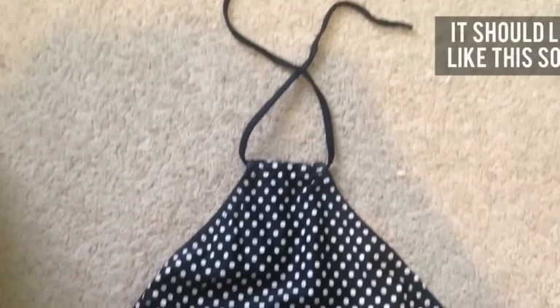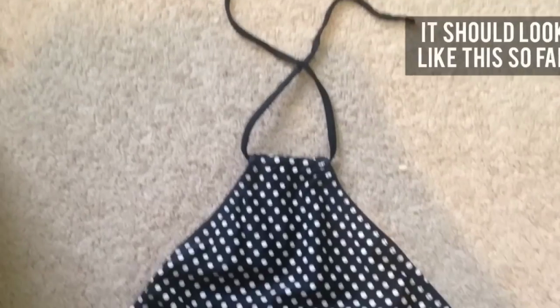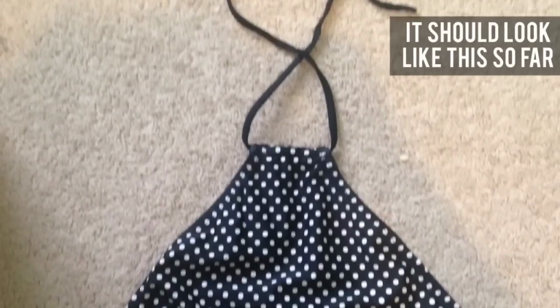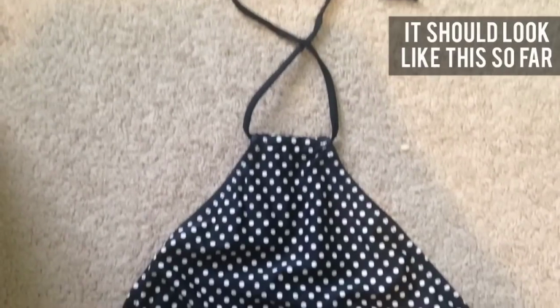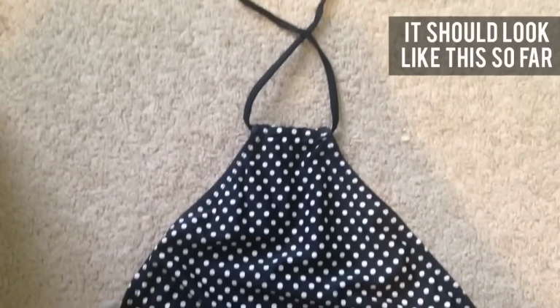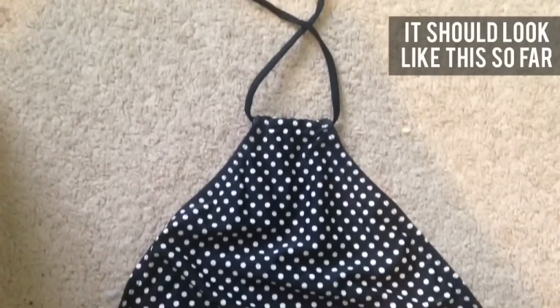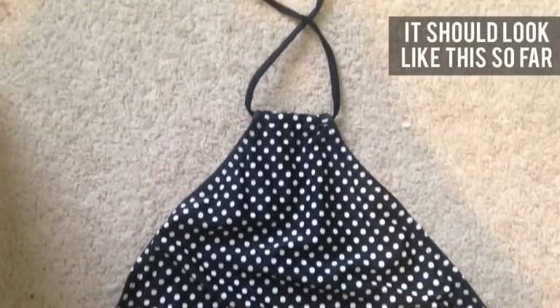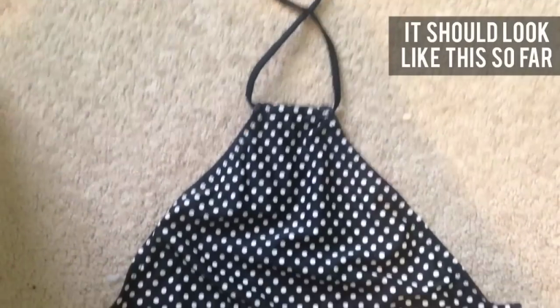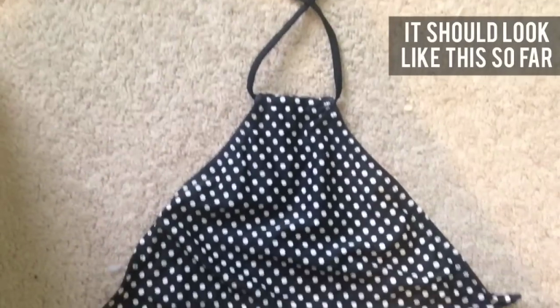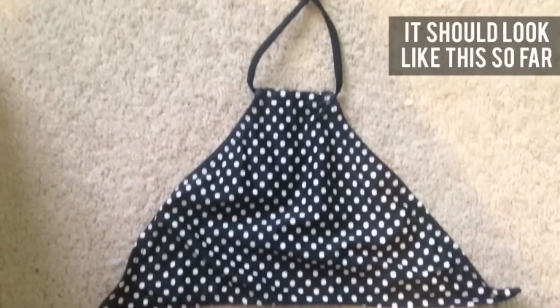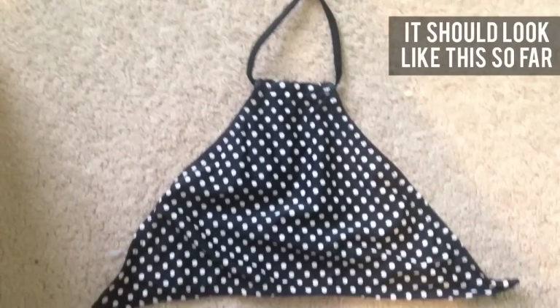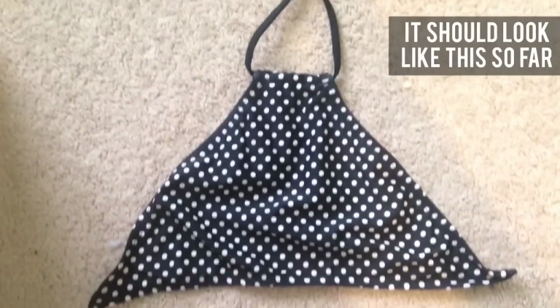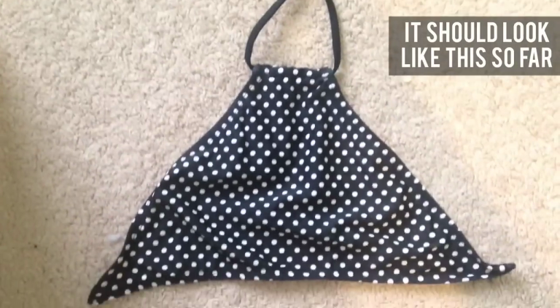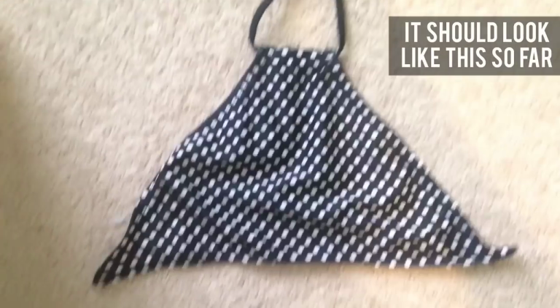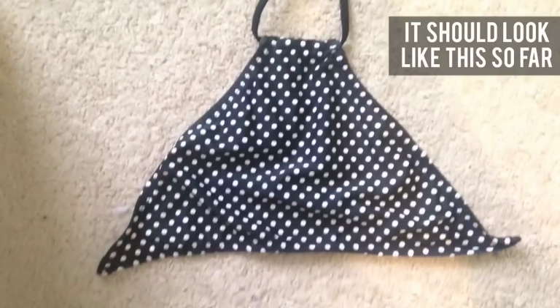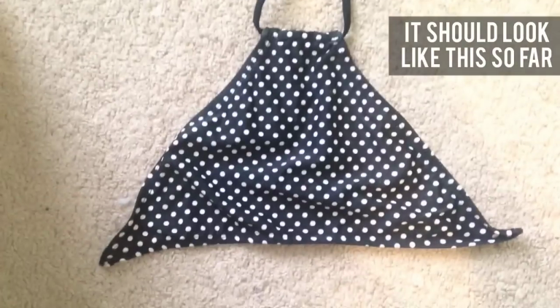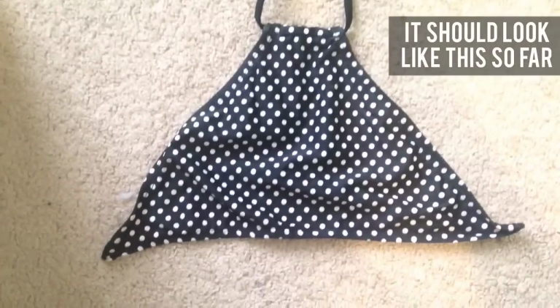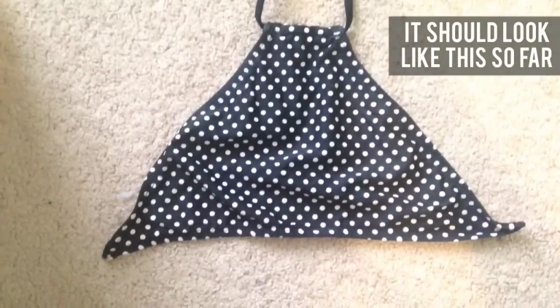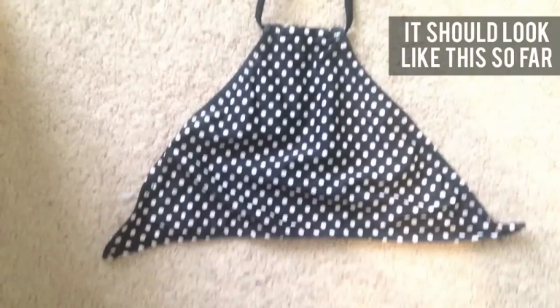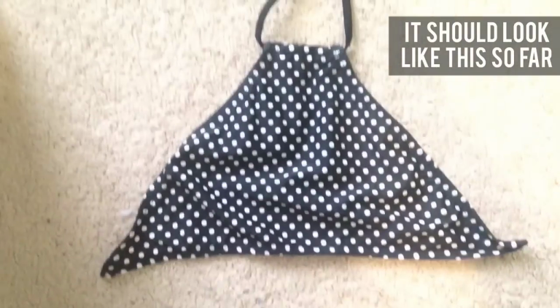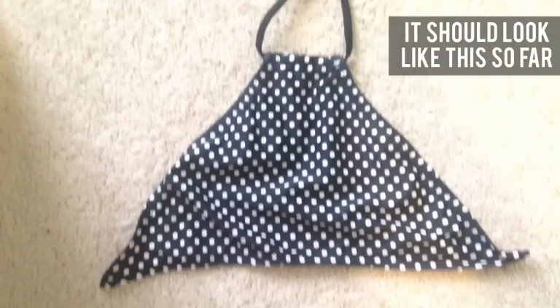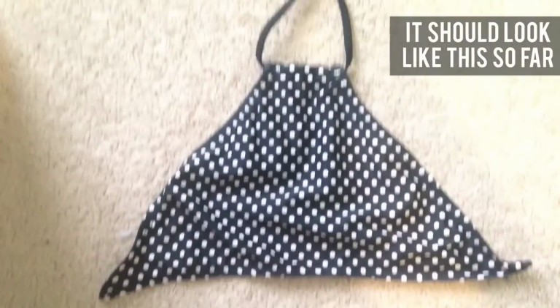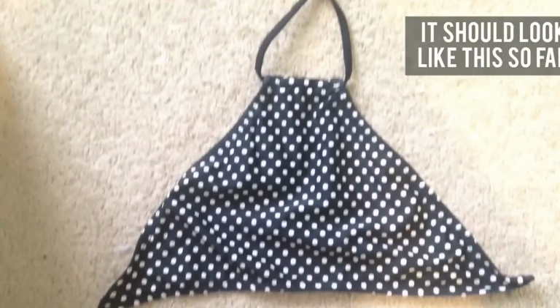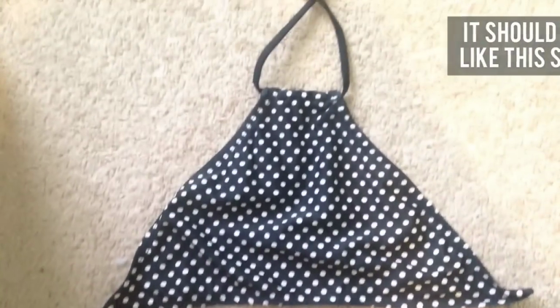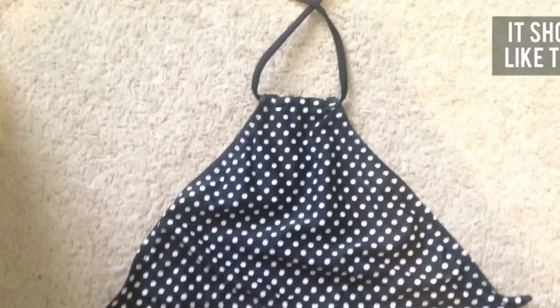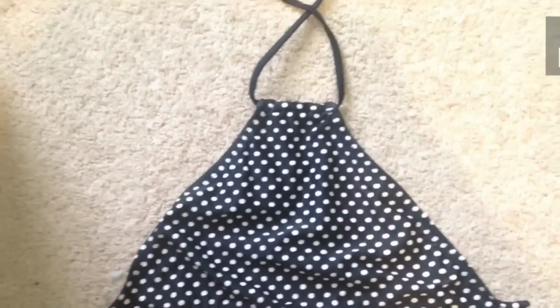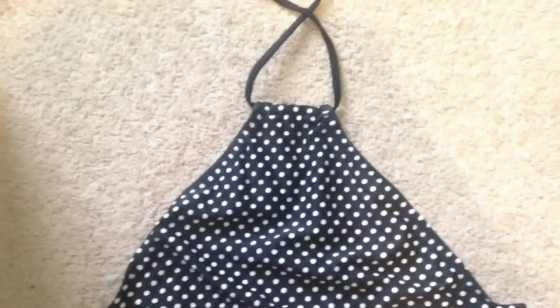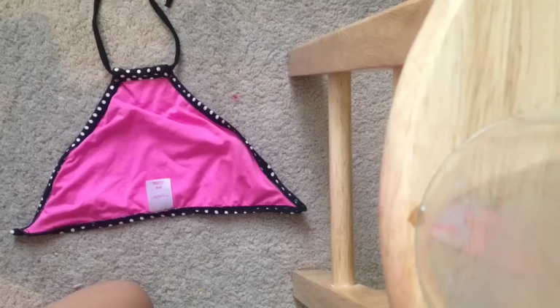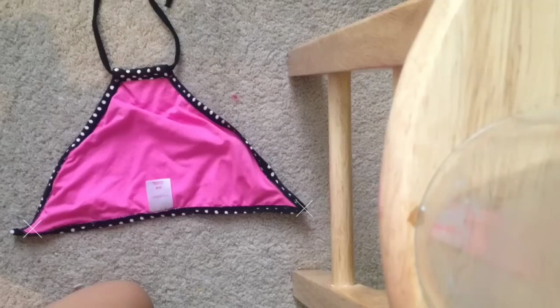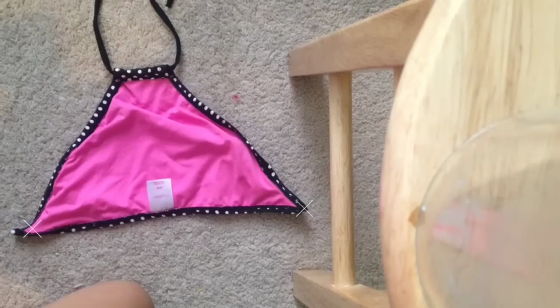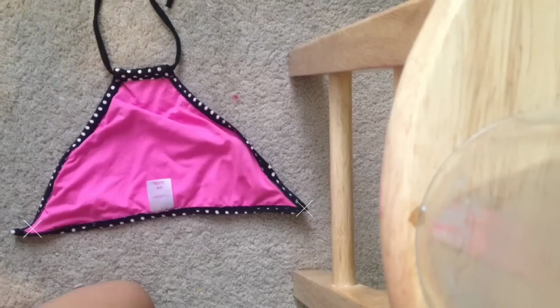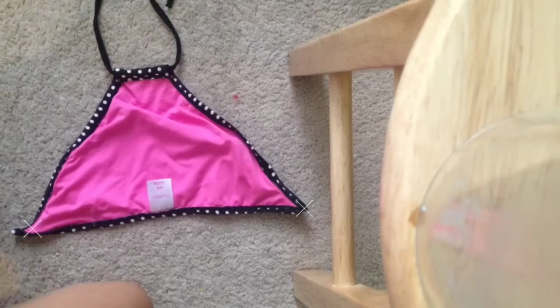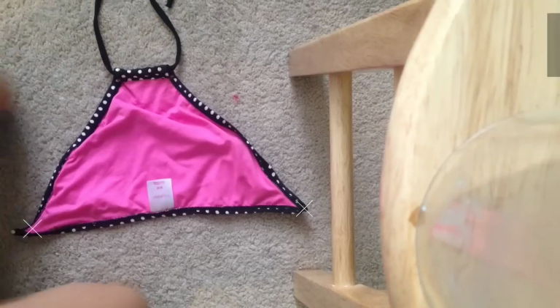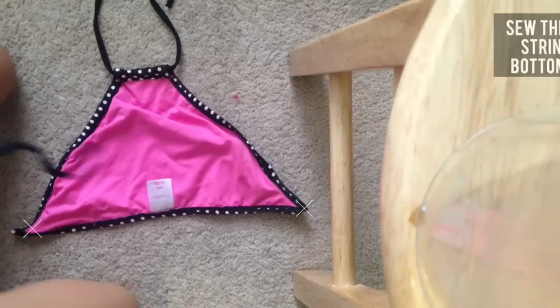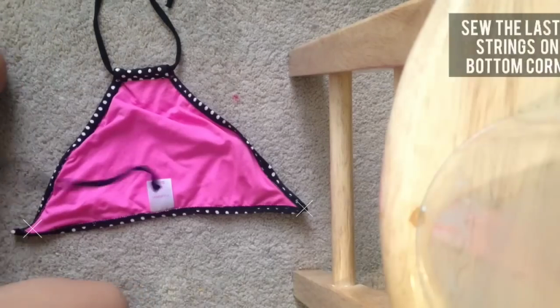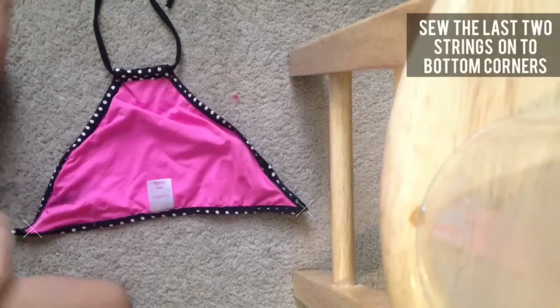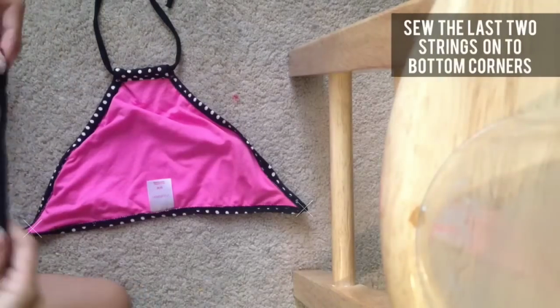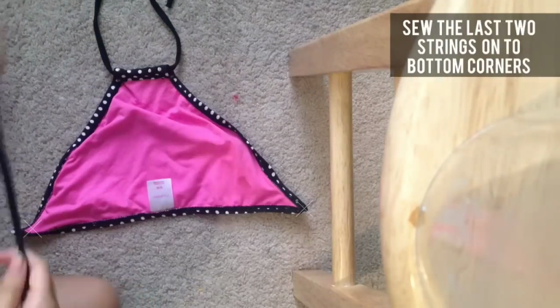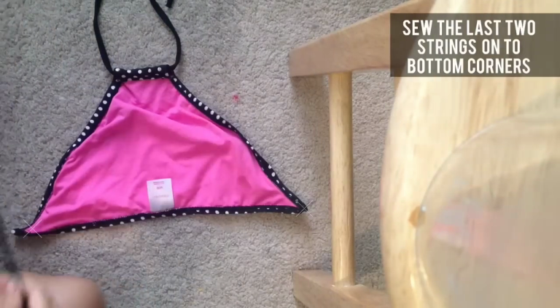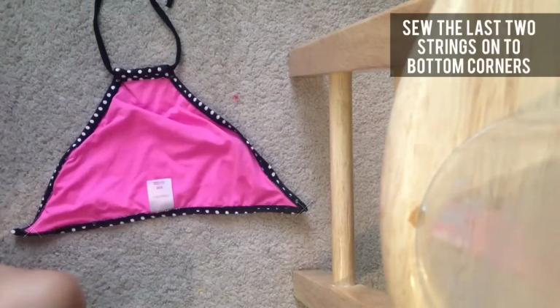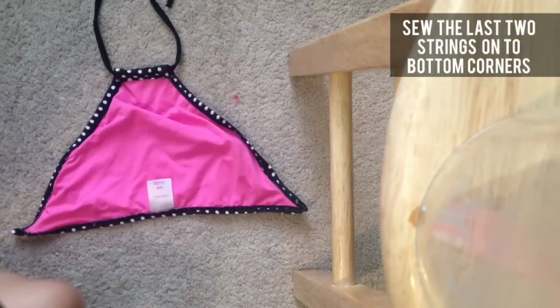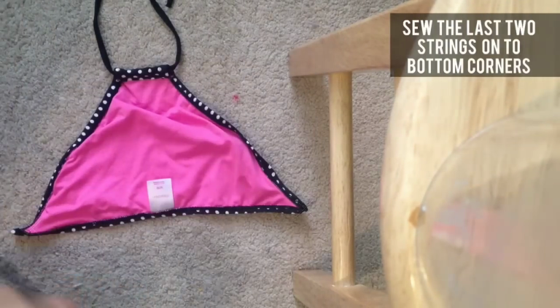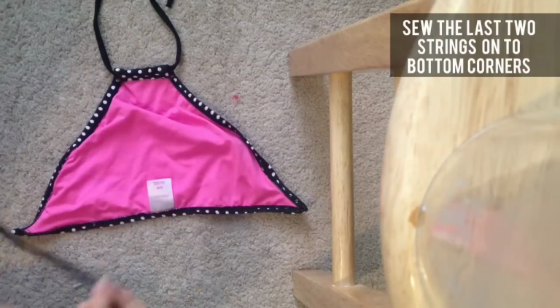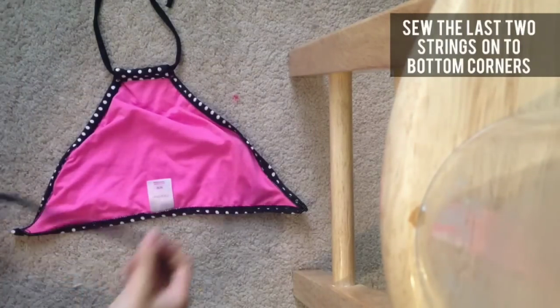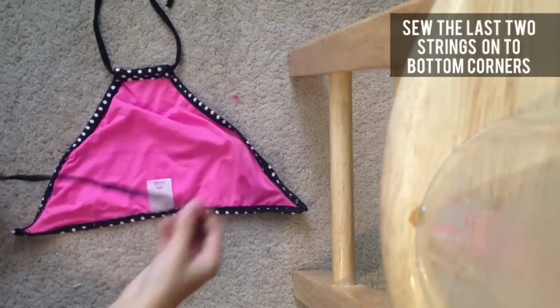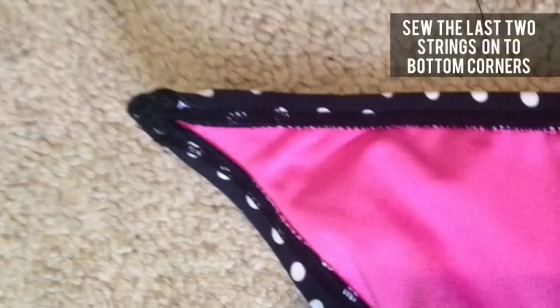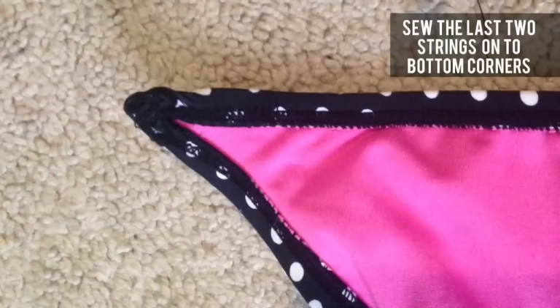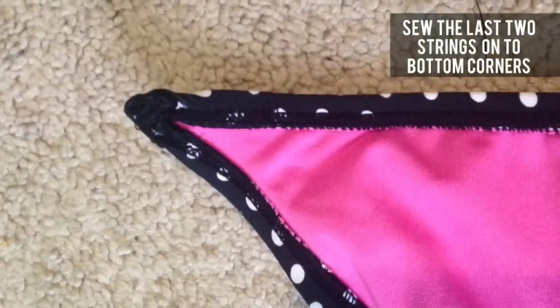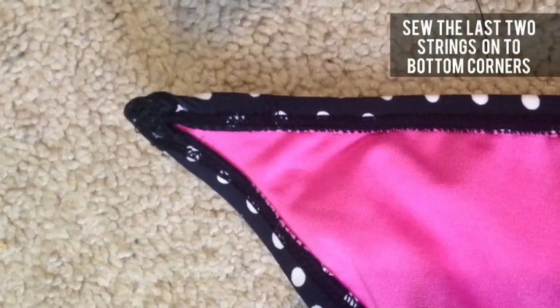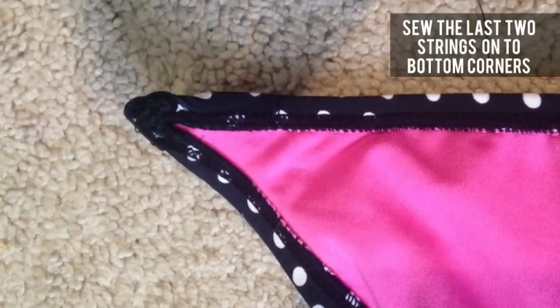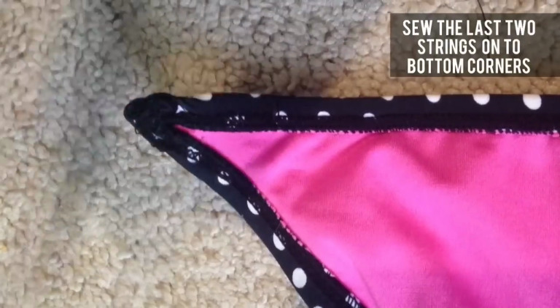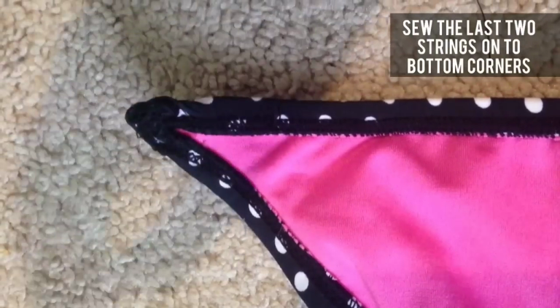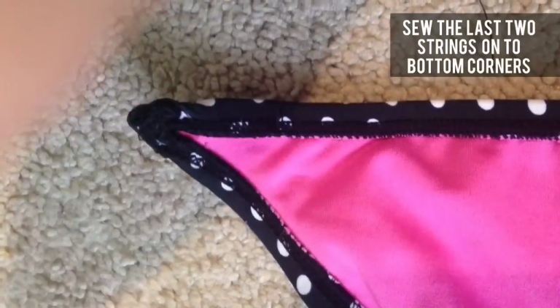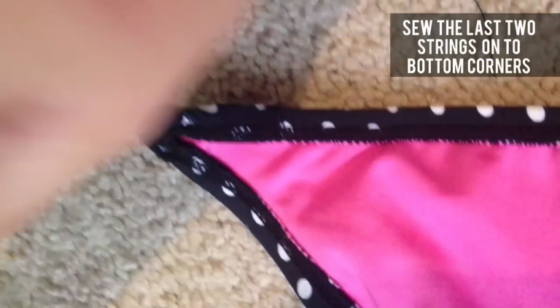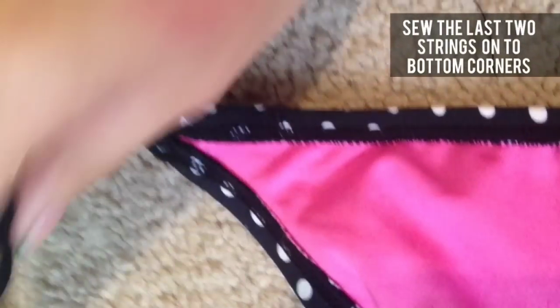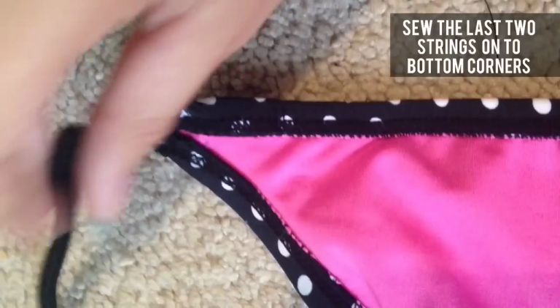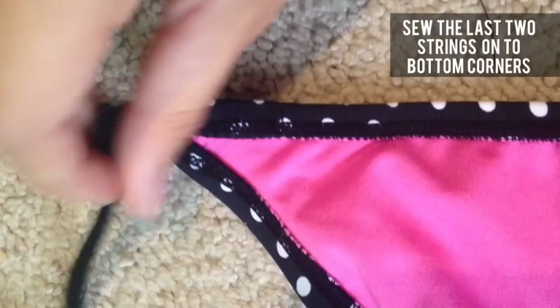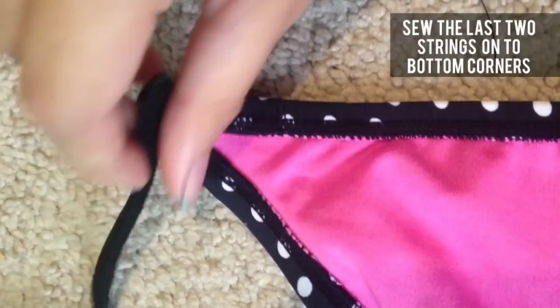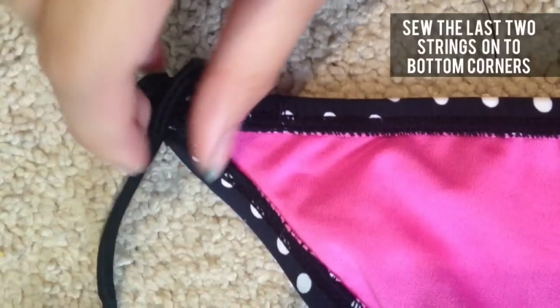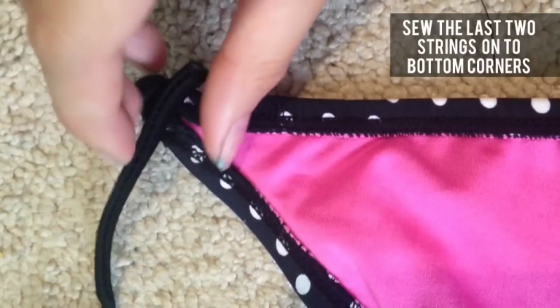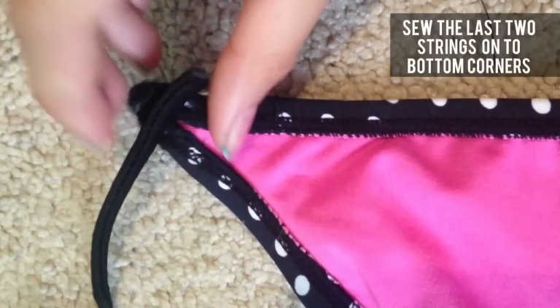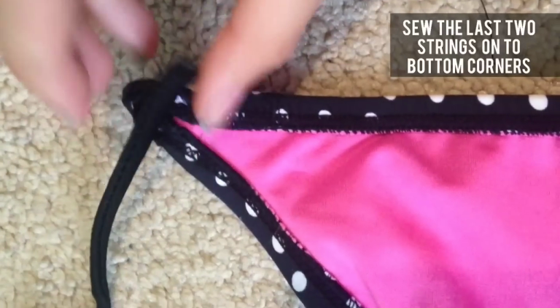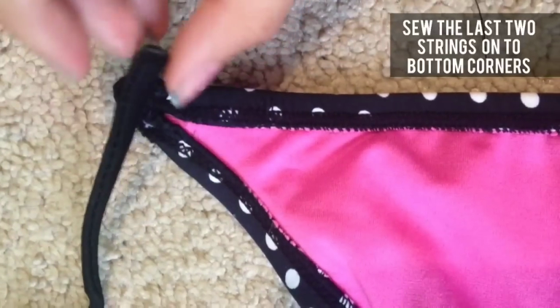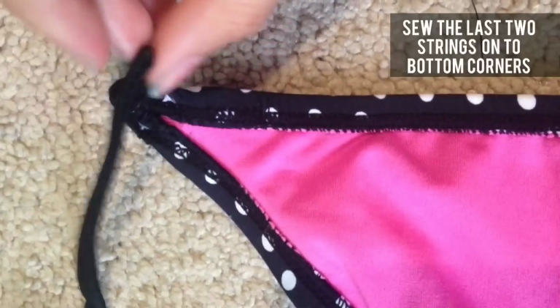Your bikini should now look like this, and the last thing you have to do is take those last two strings and sew them to the bottom two corners of the bikini.